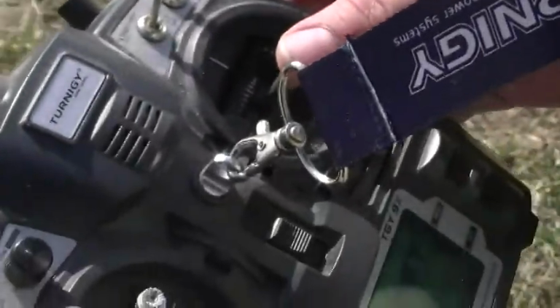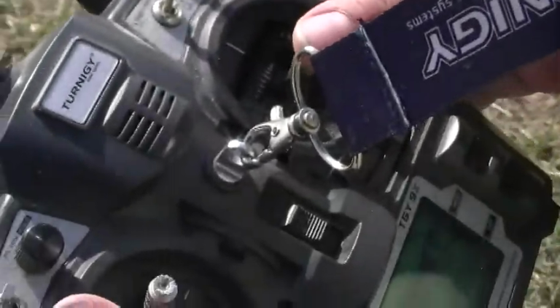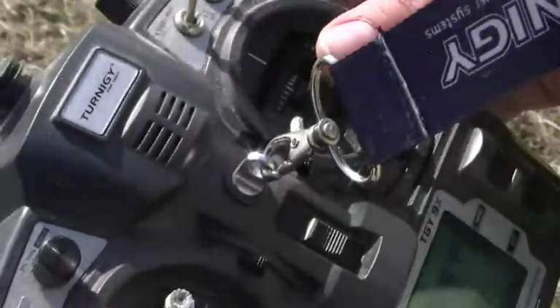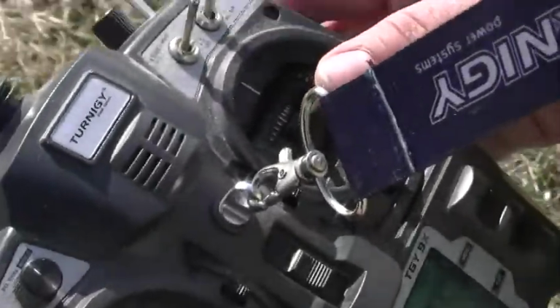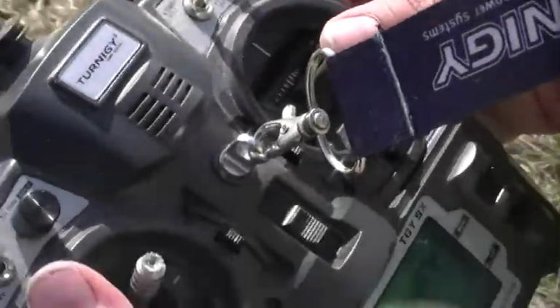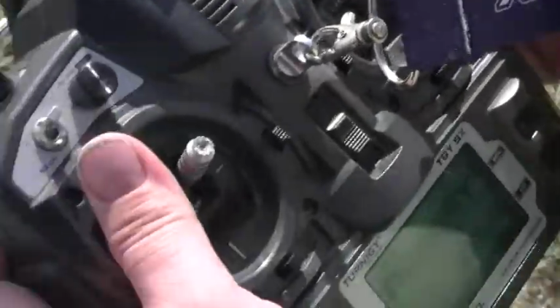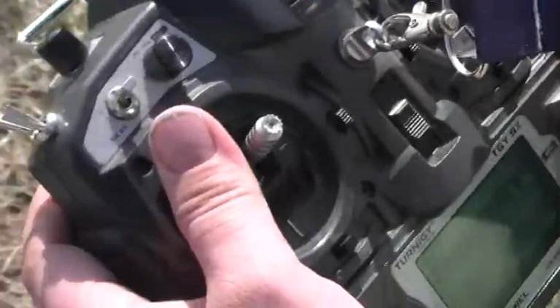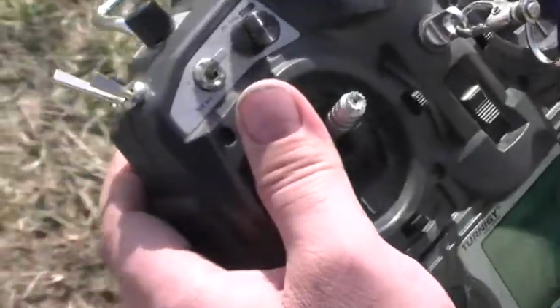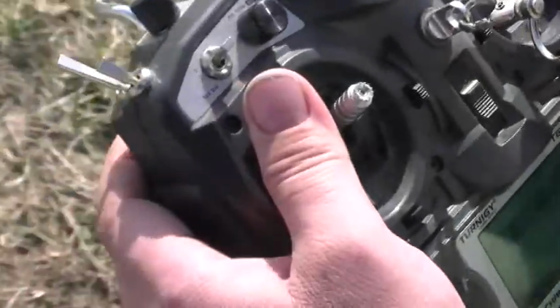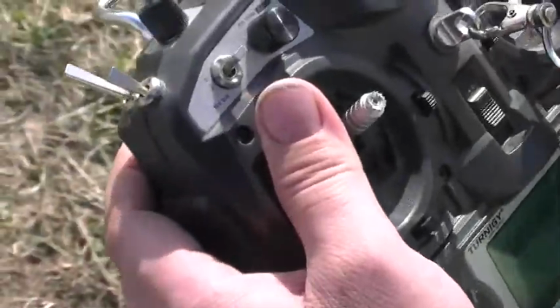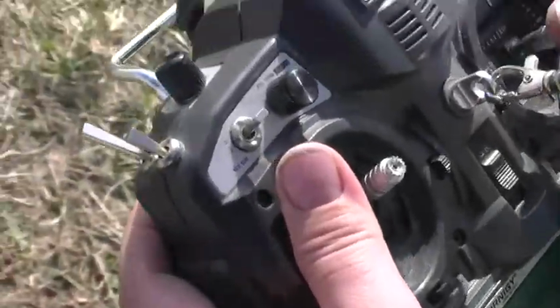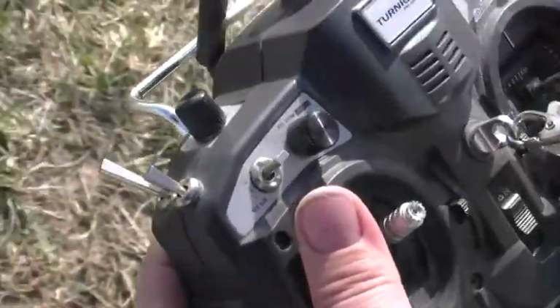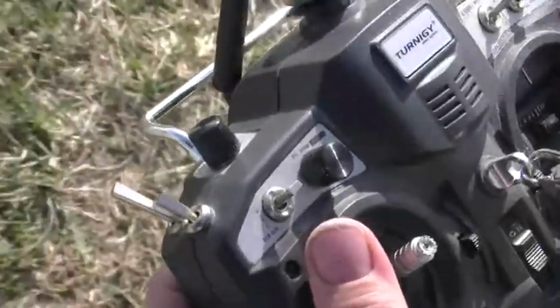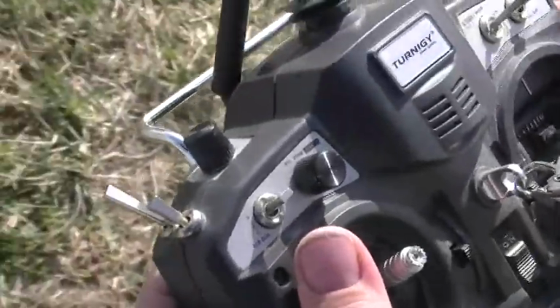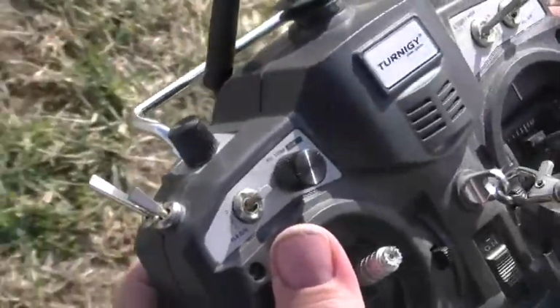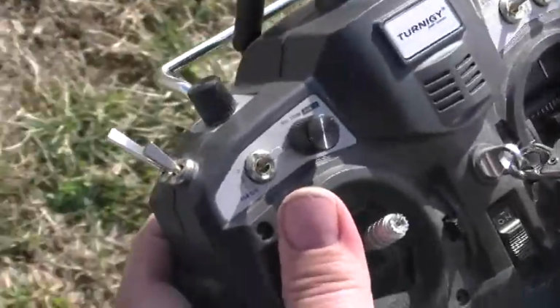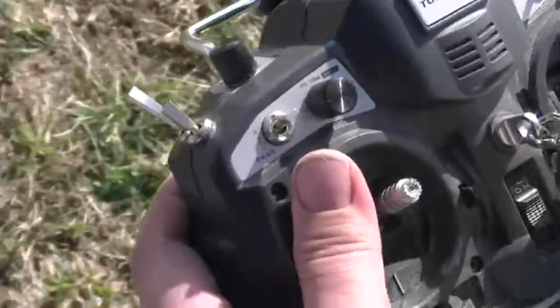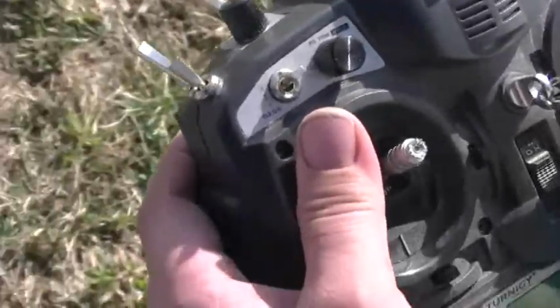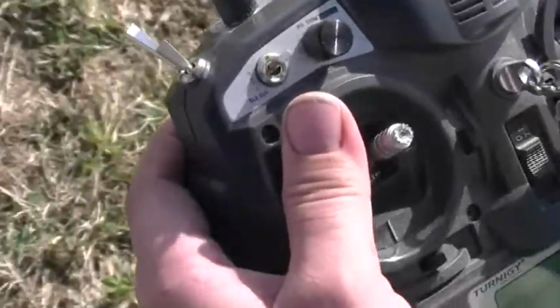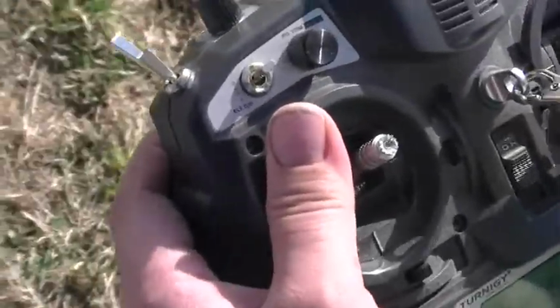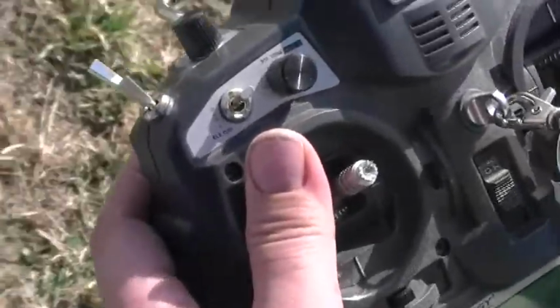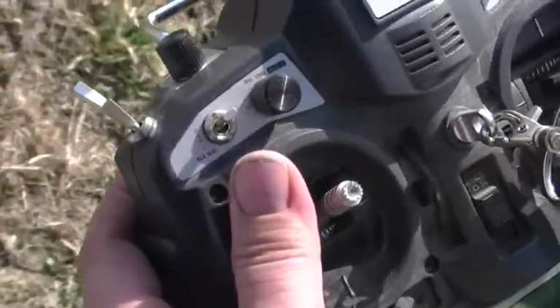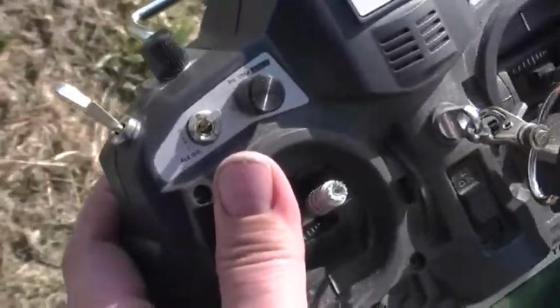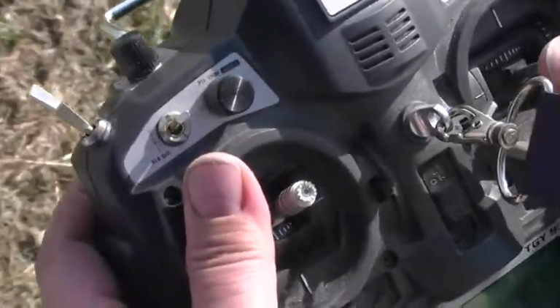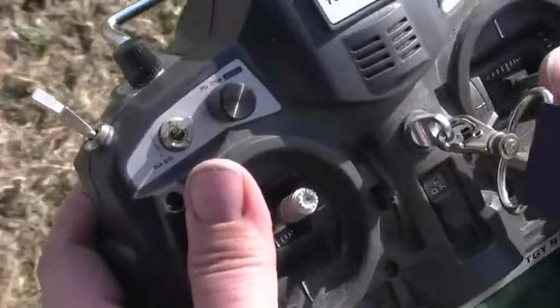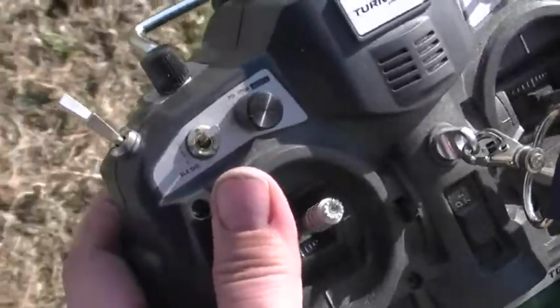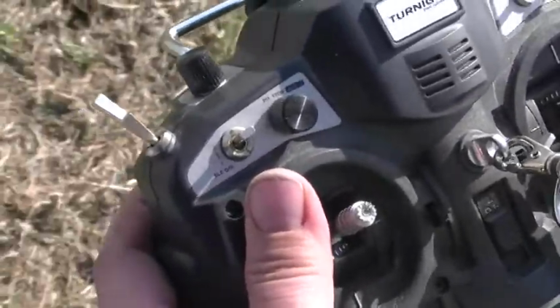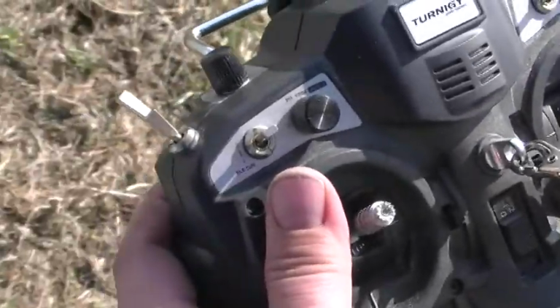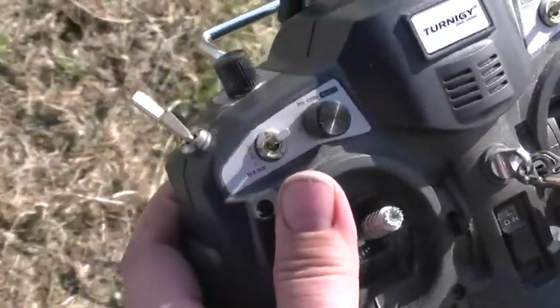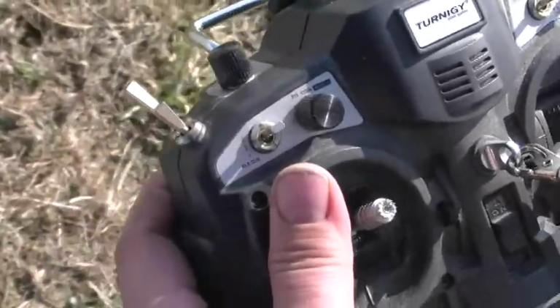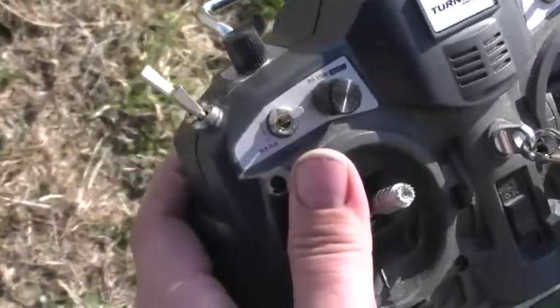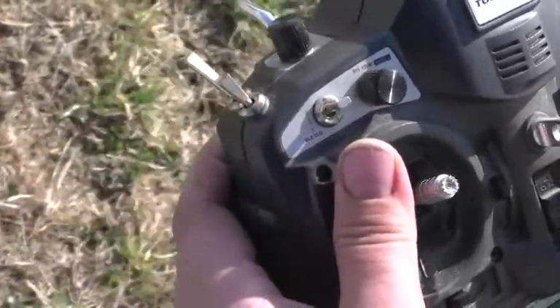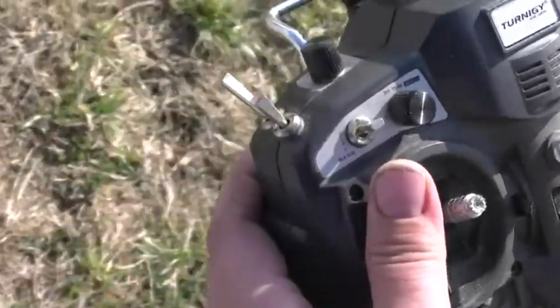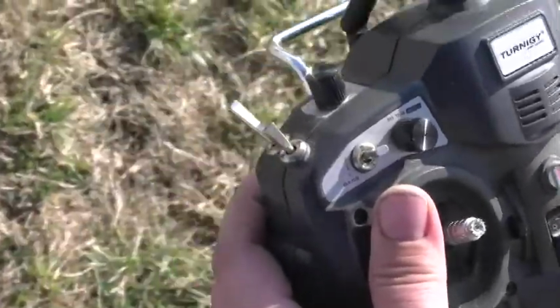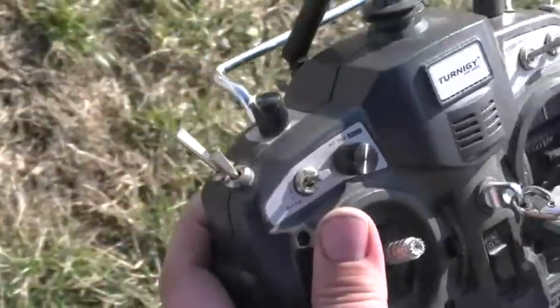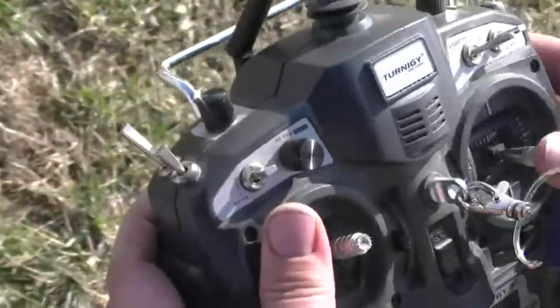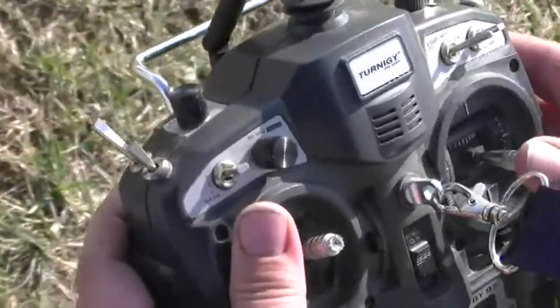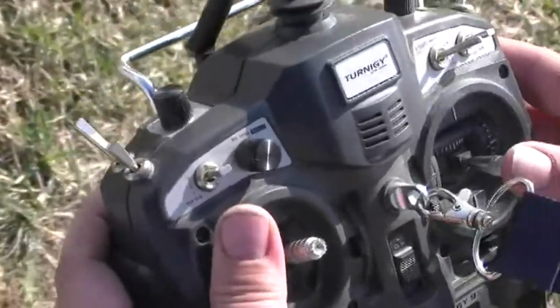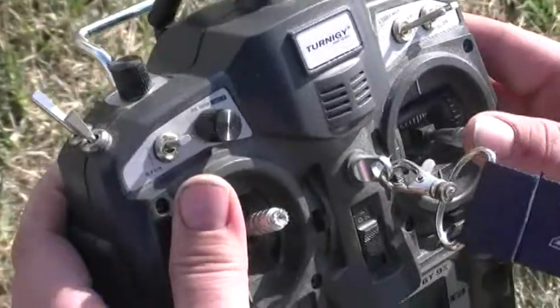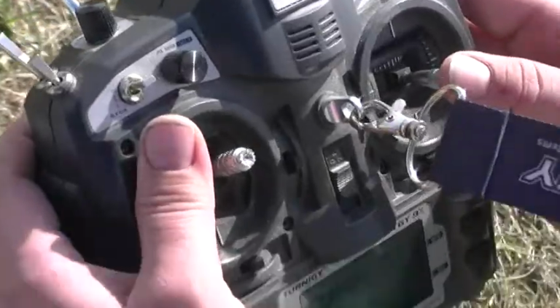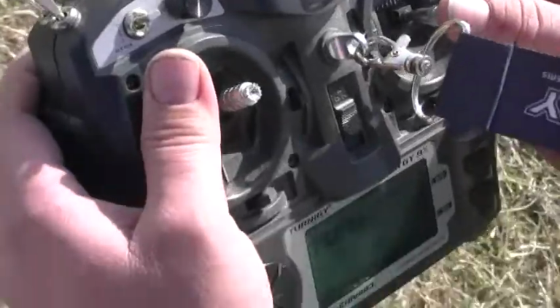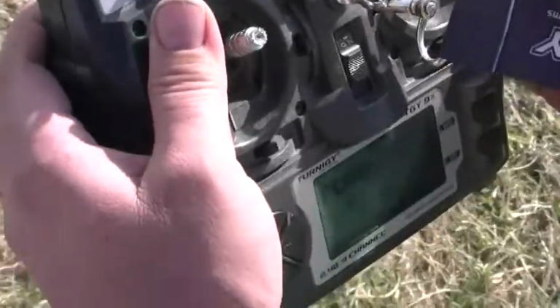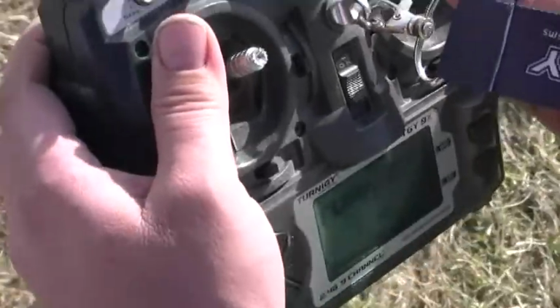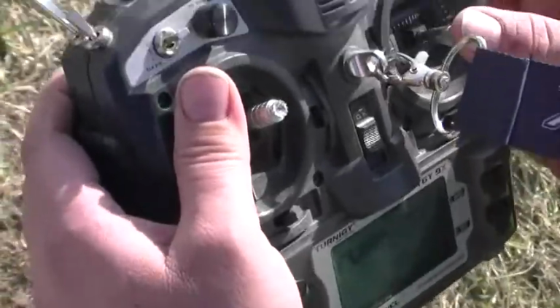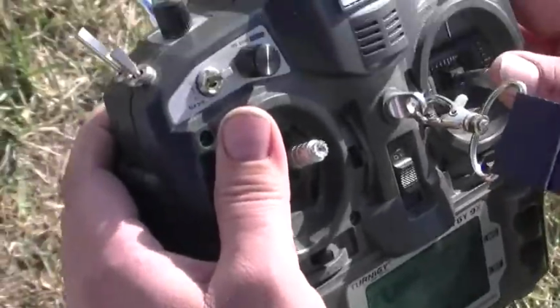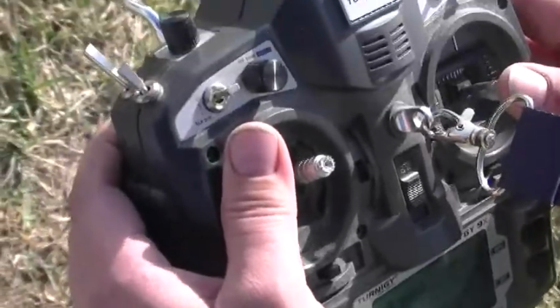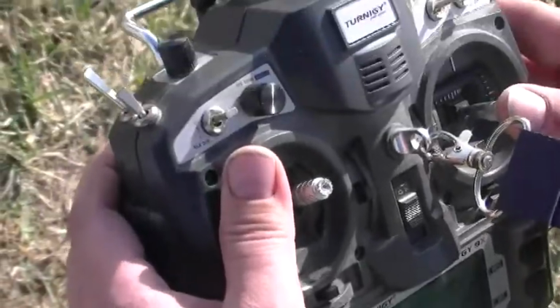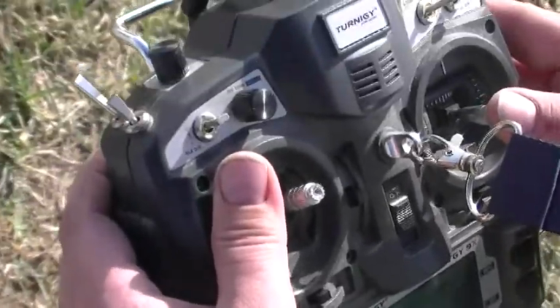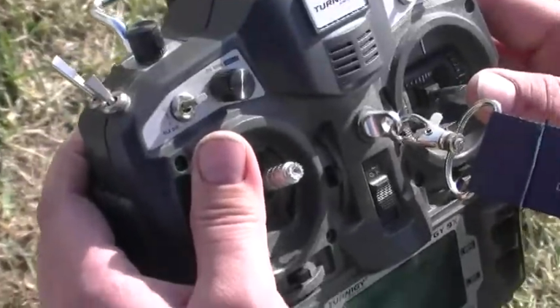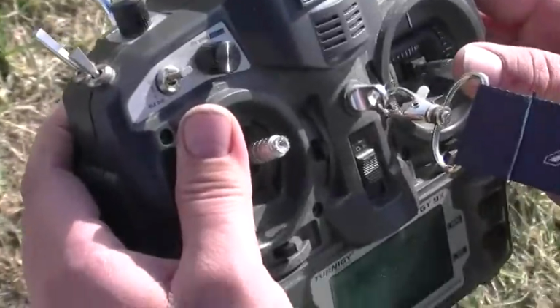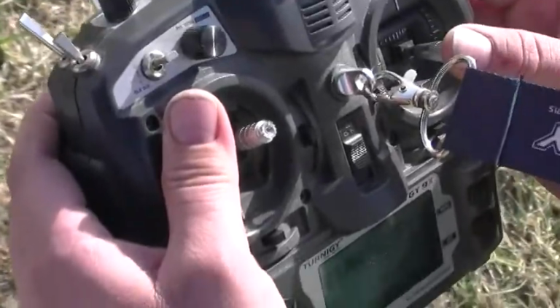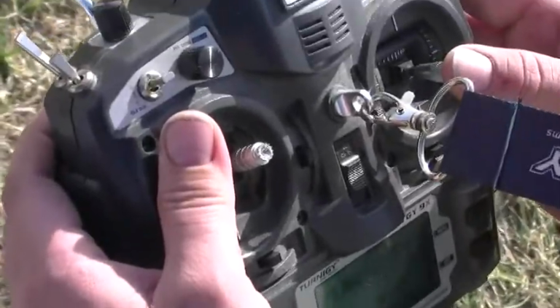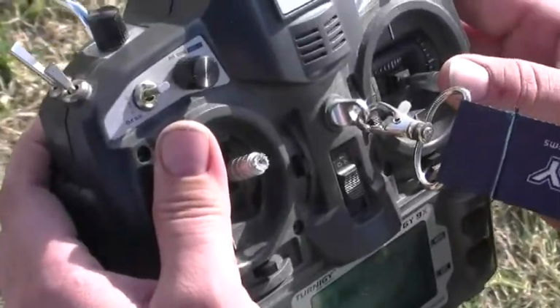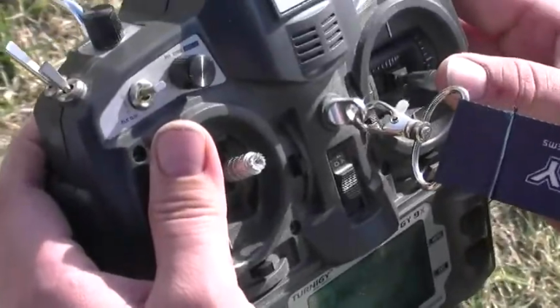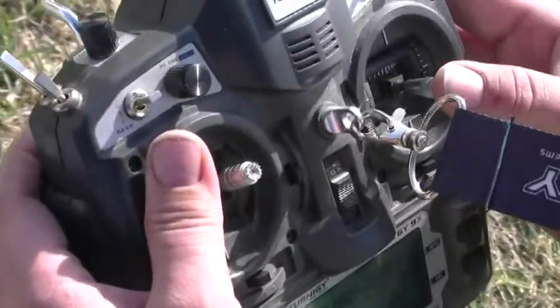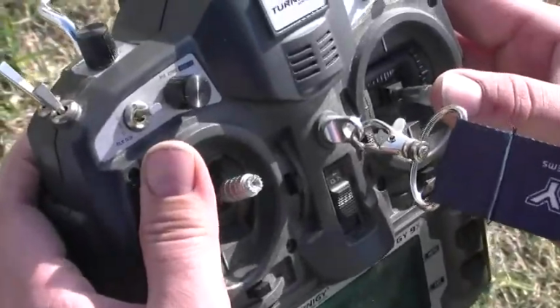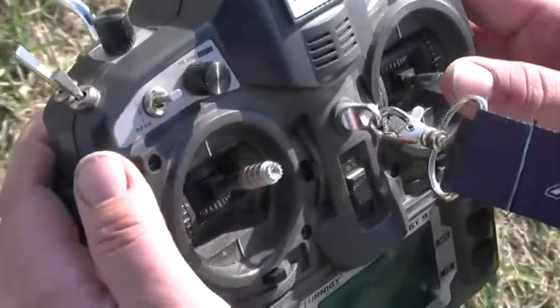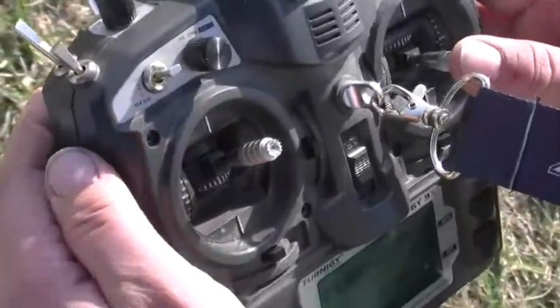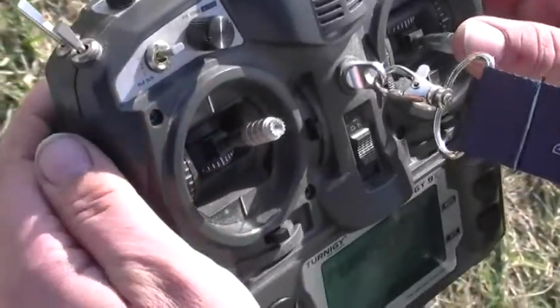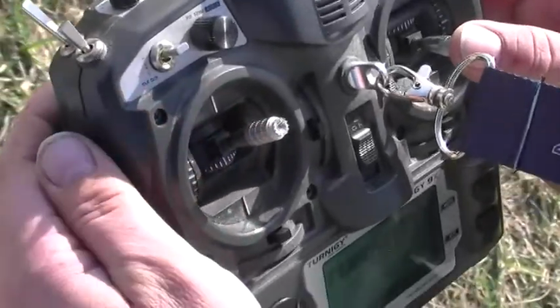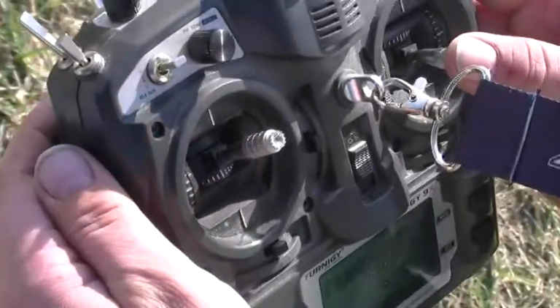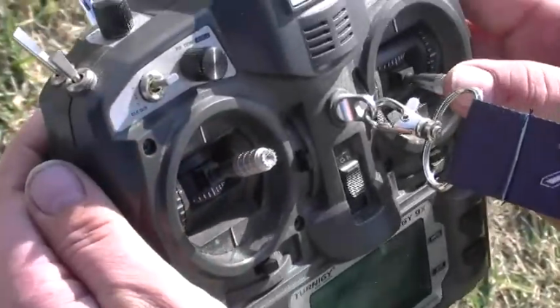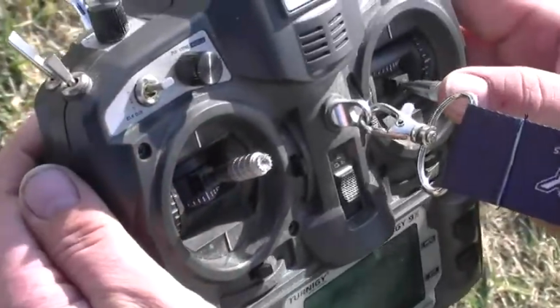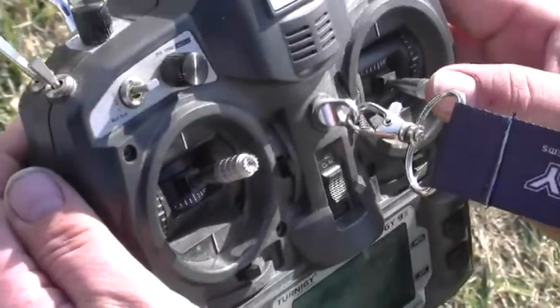I want to cut it a little short of that. Can you move your left thumb just a little? Thank you.